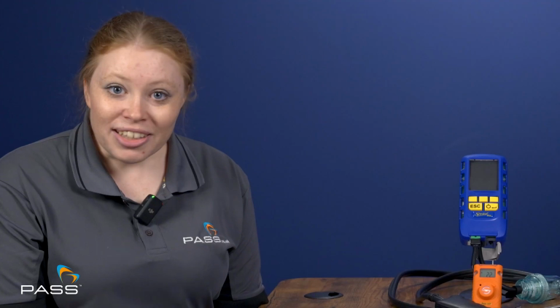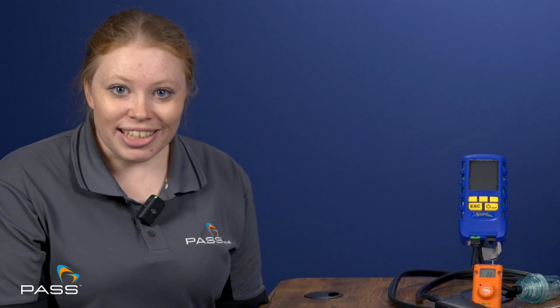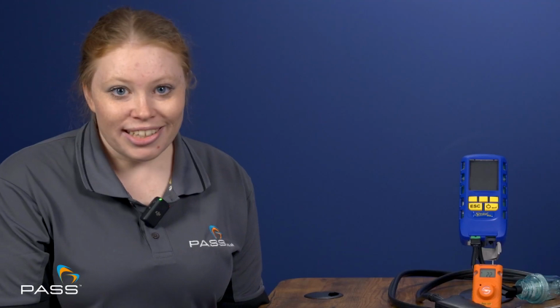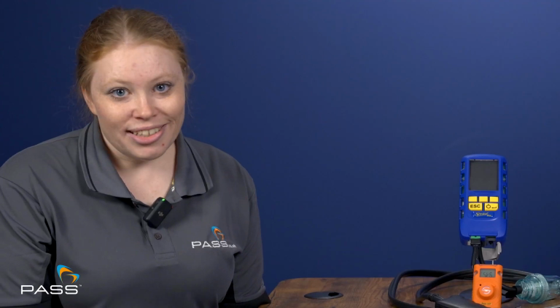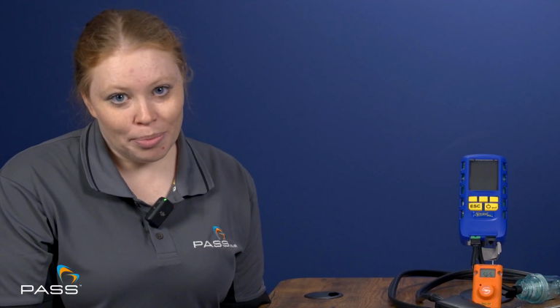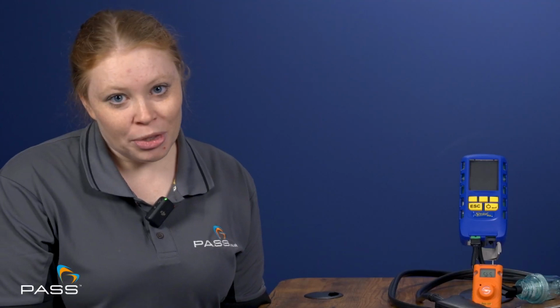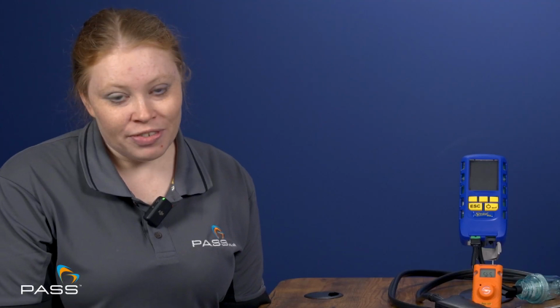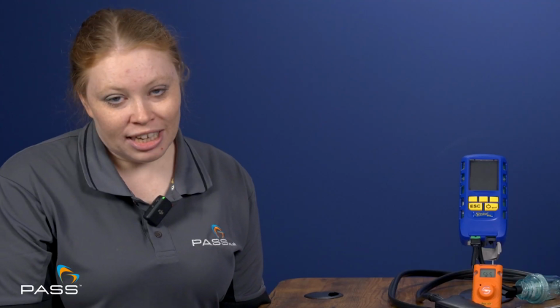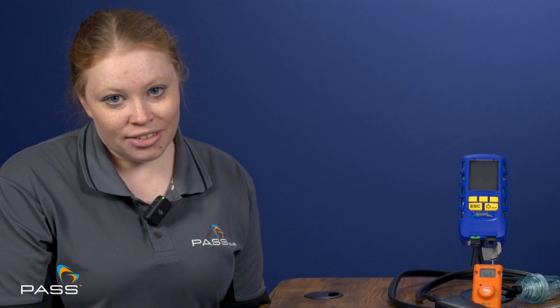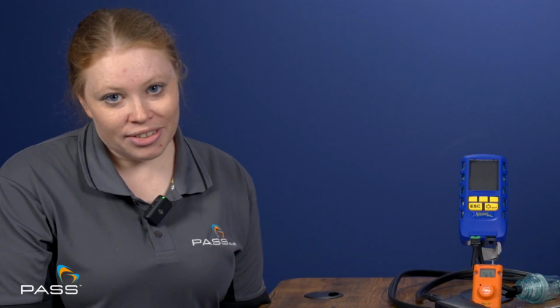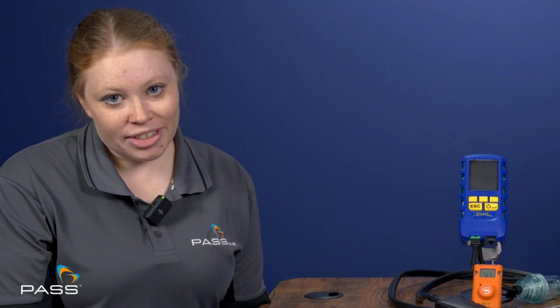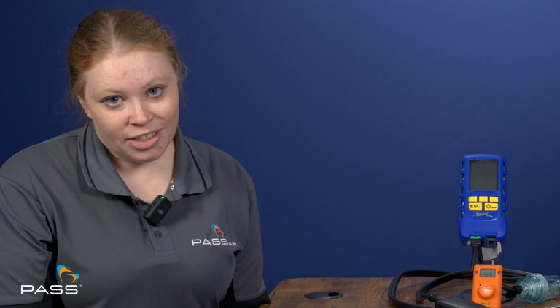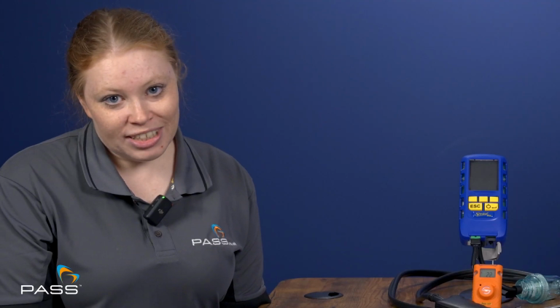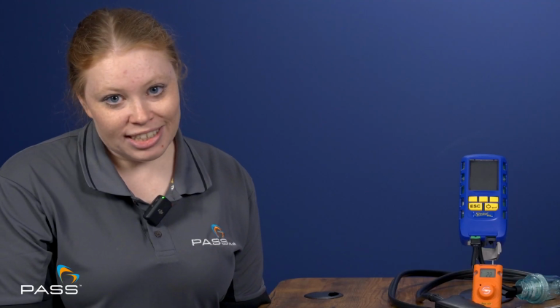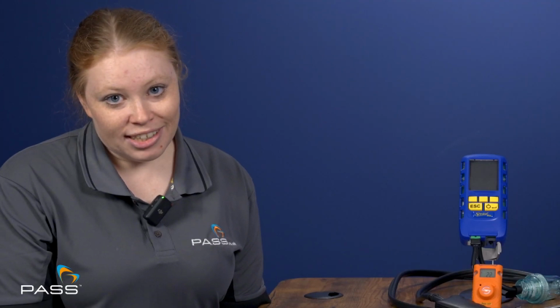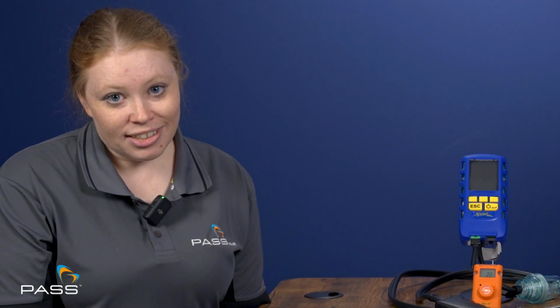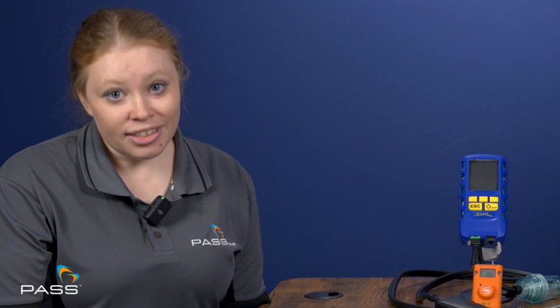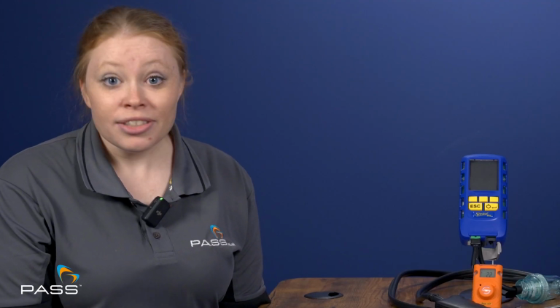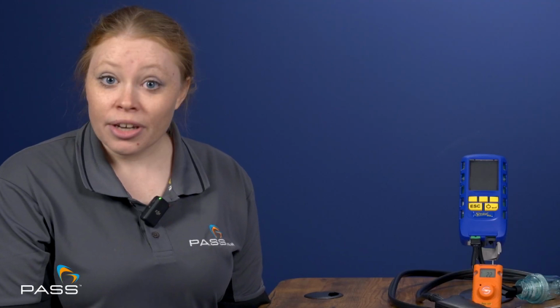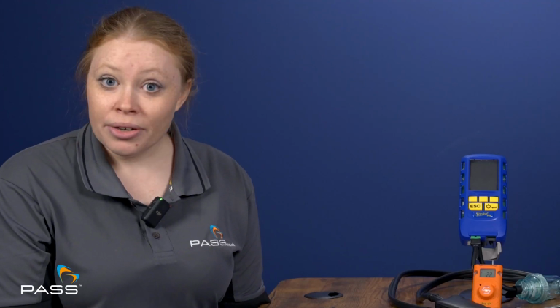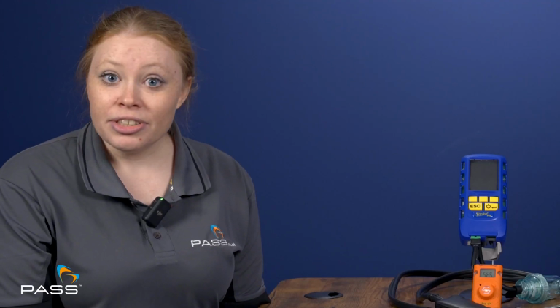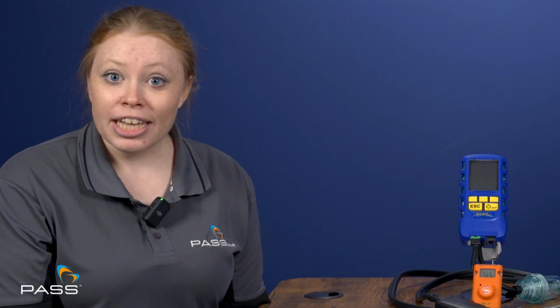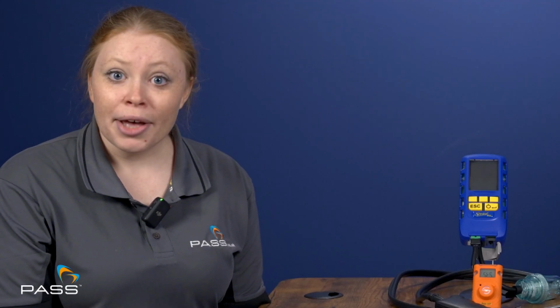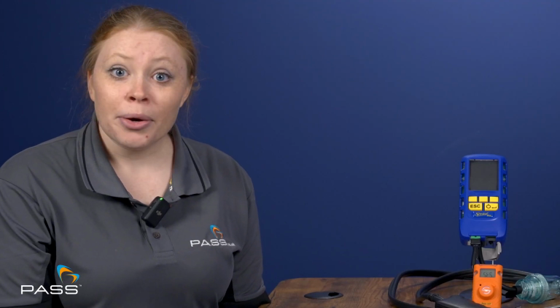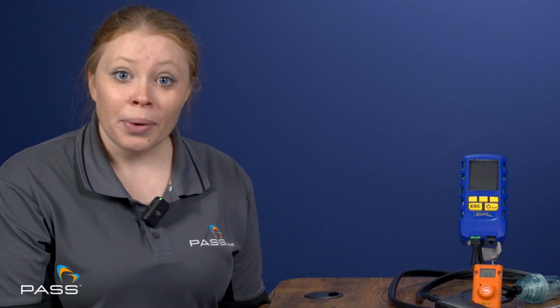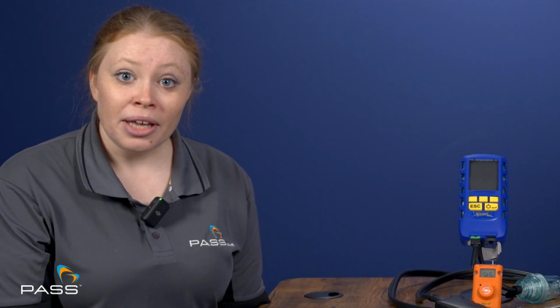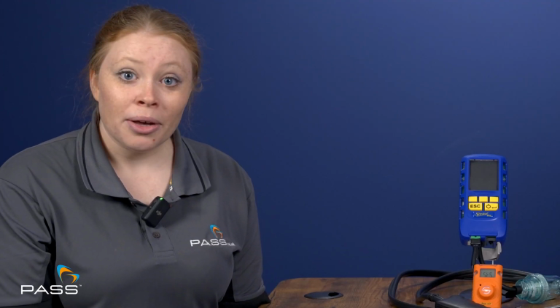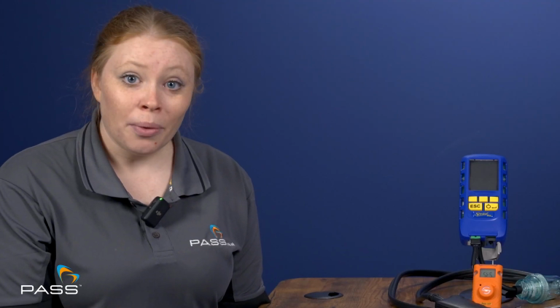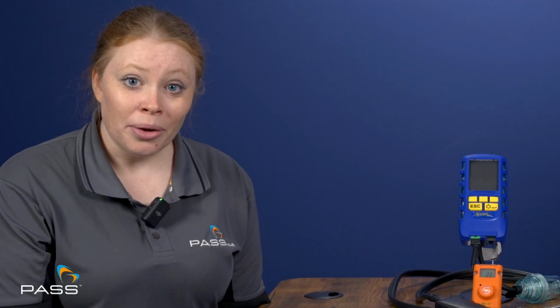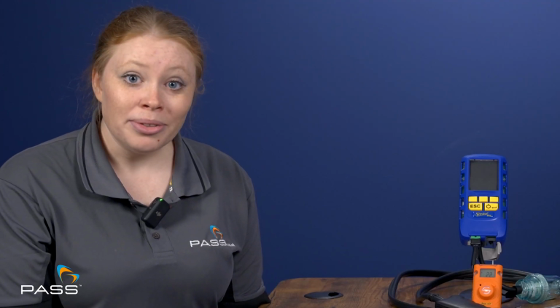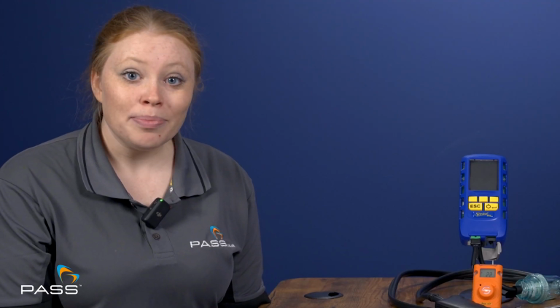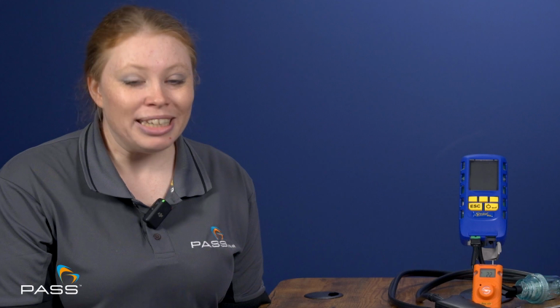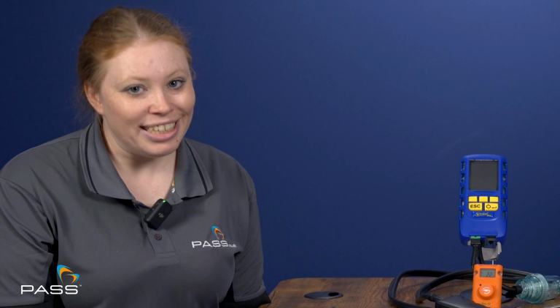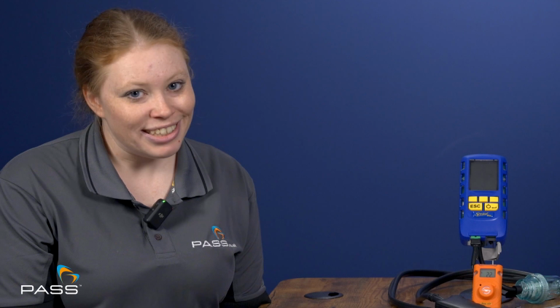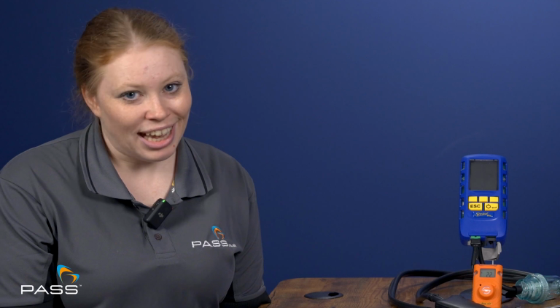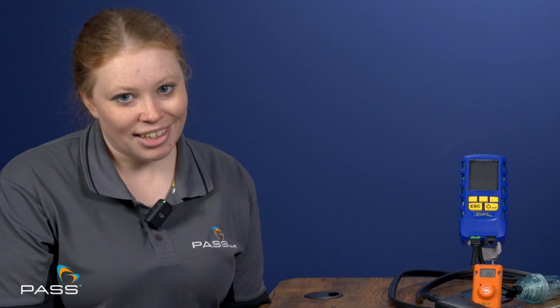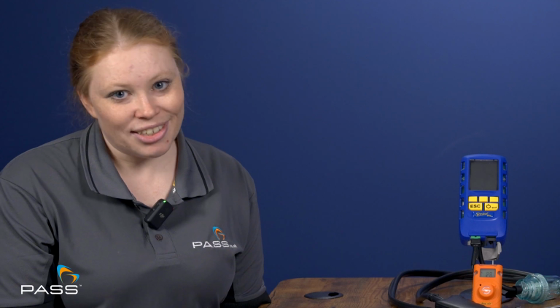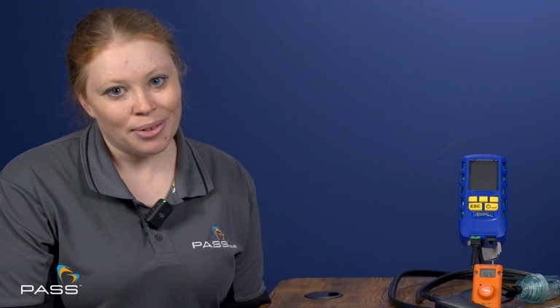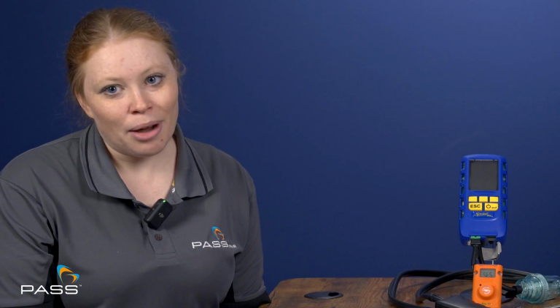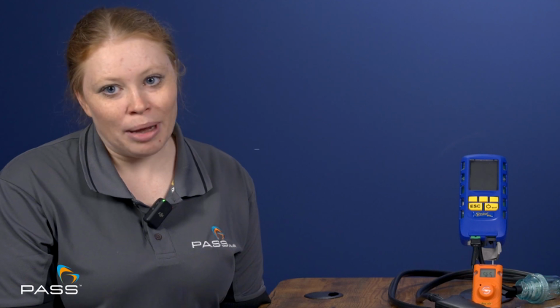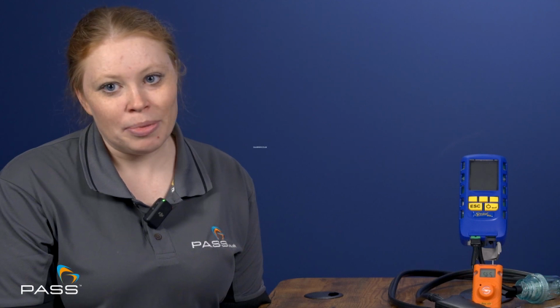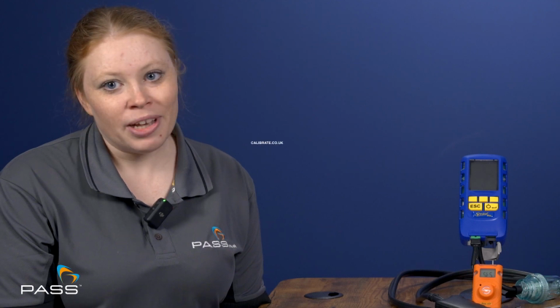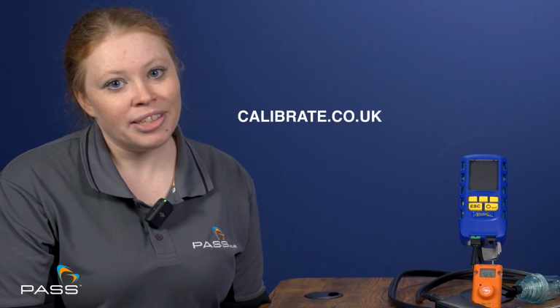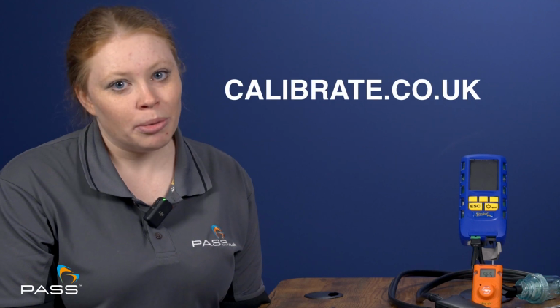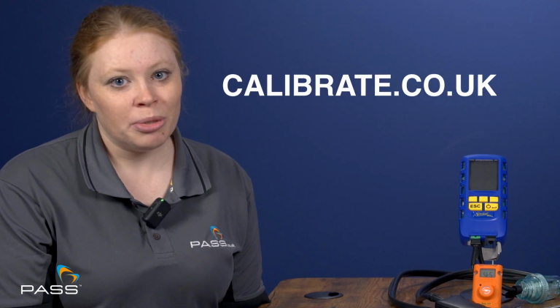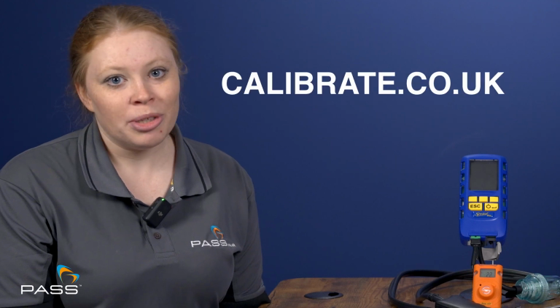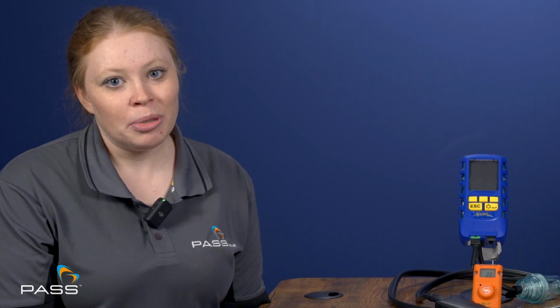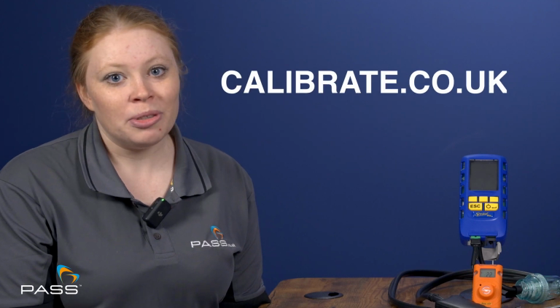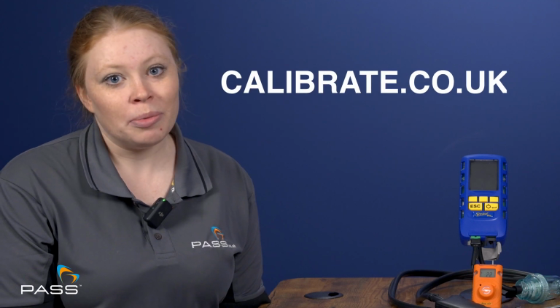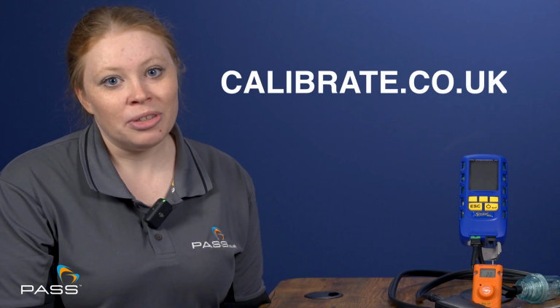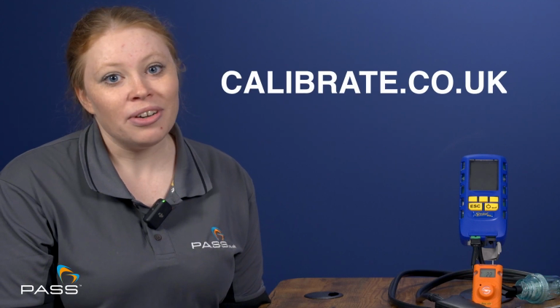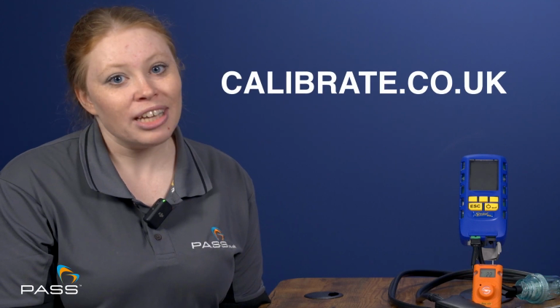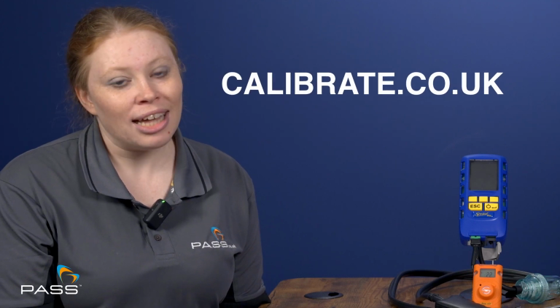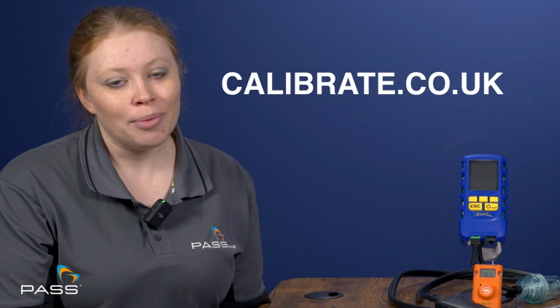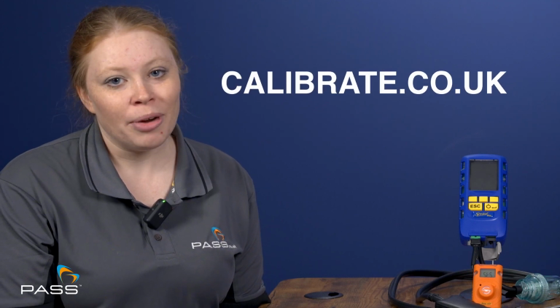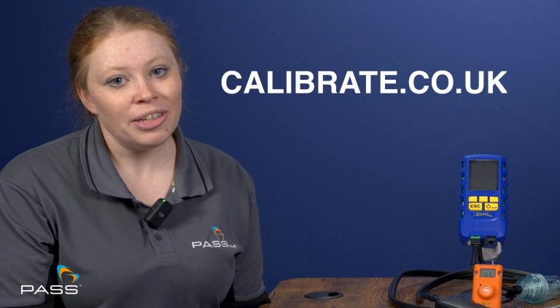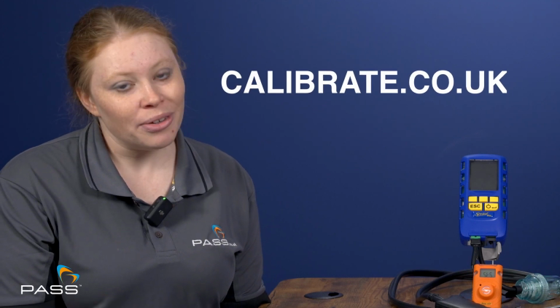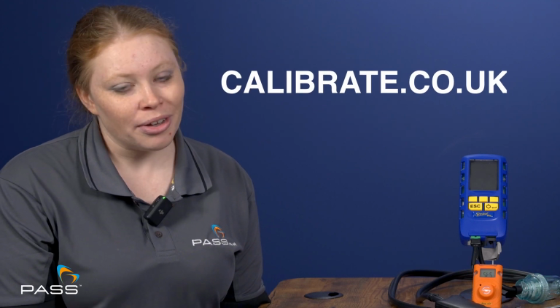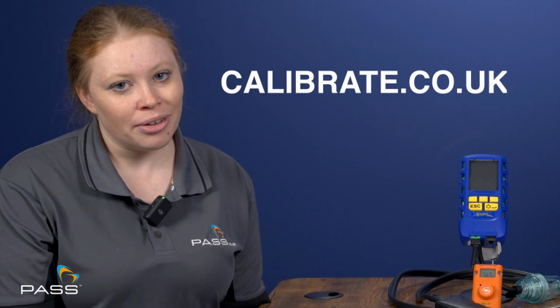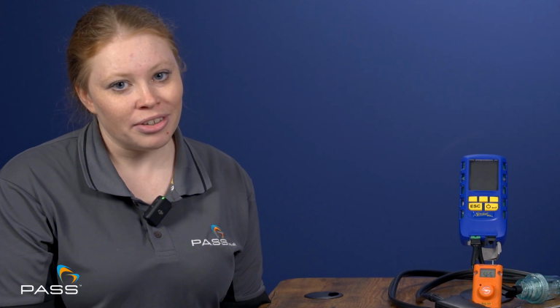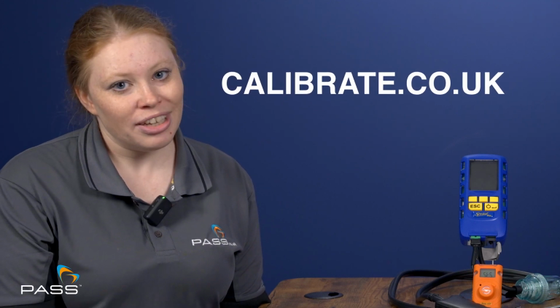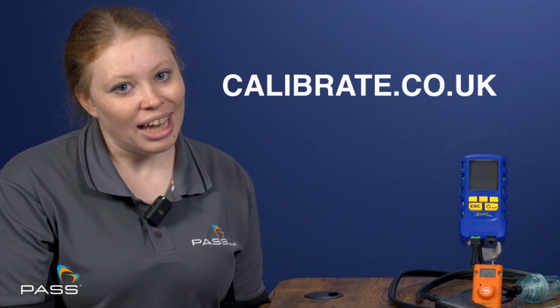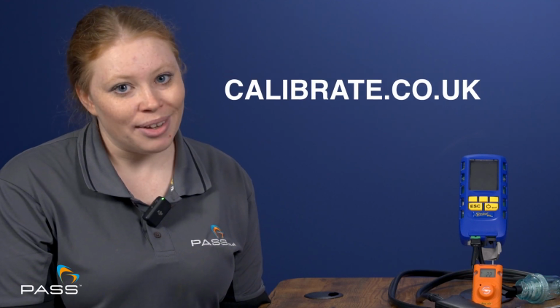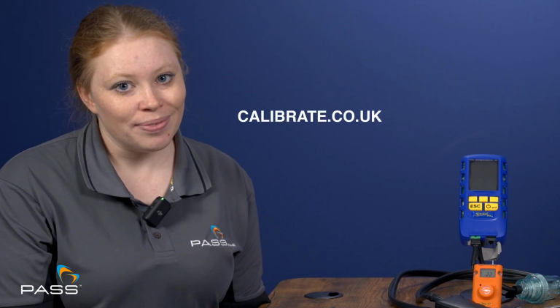PASS is an approved Anton Service Centre. To get a quick quote, please head to our website at www.calibrate.co.uk.